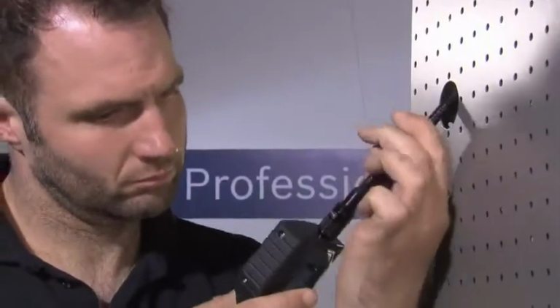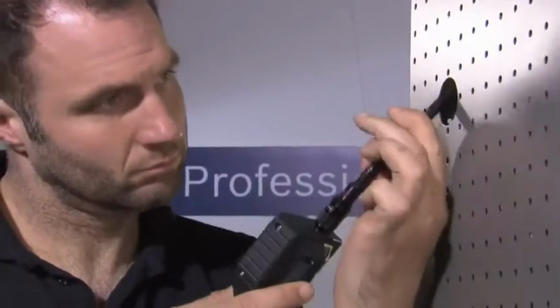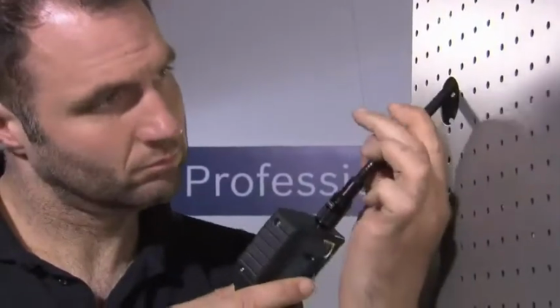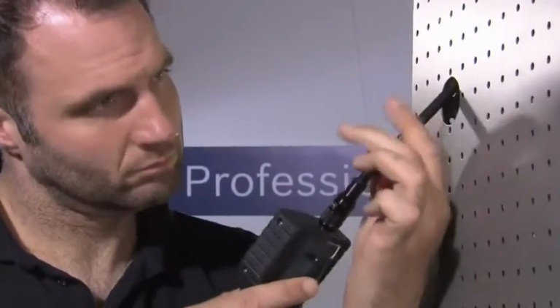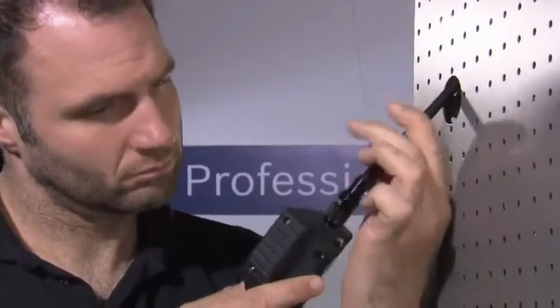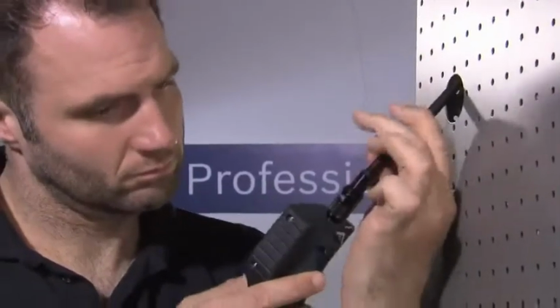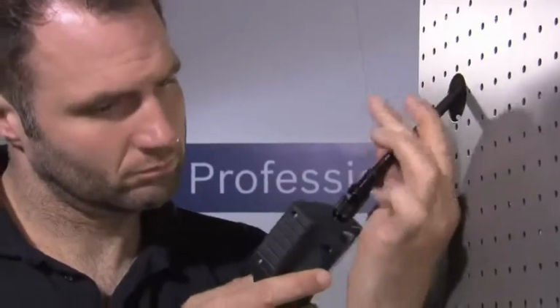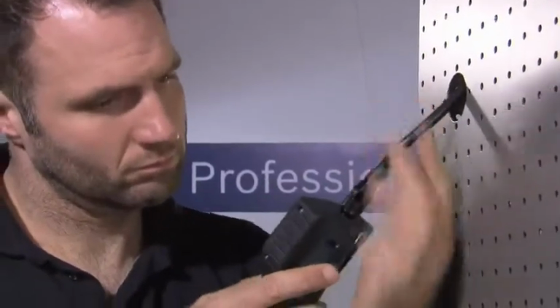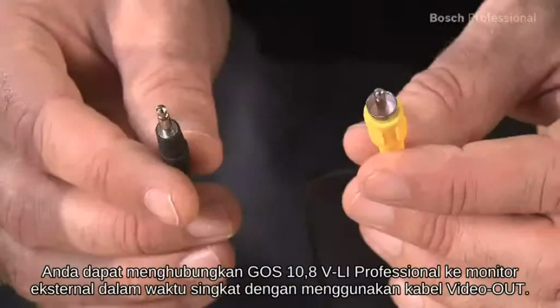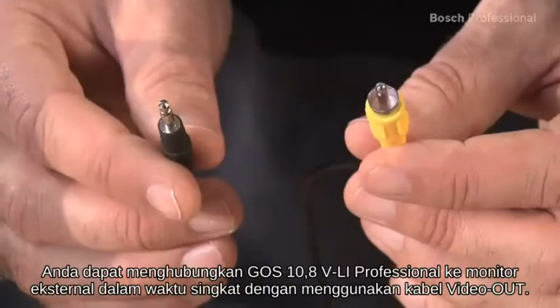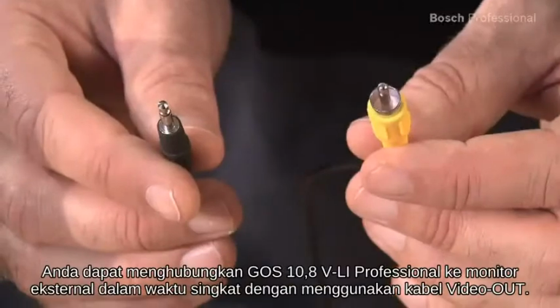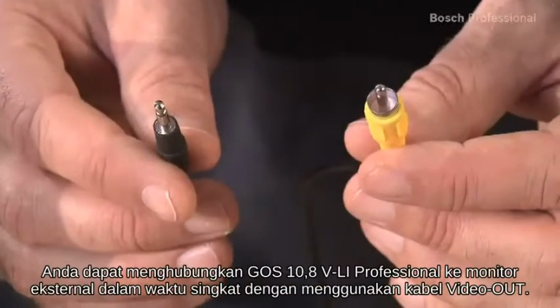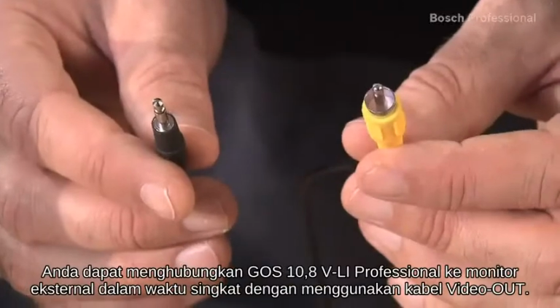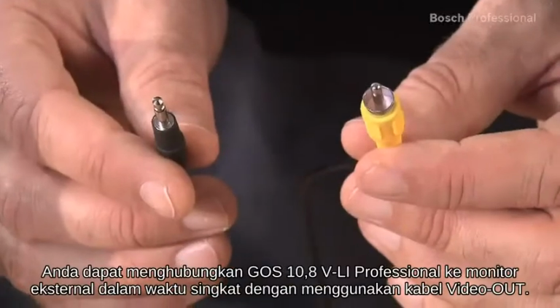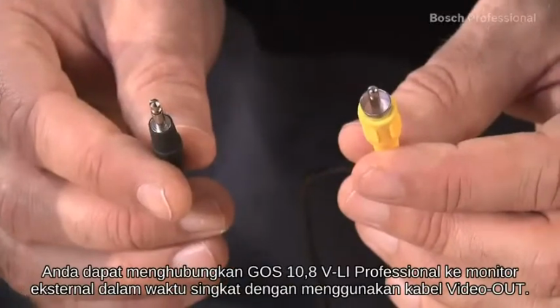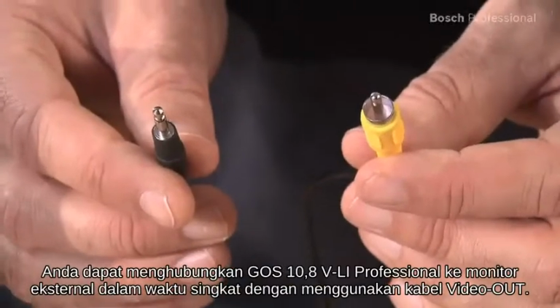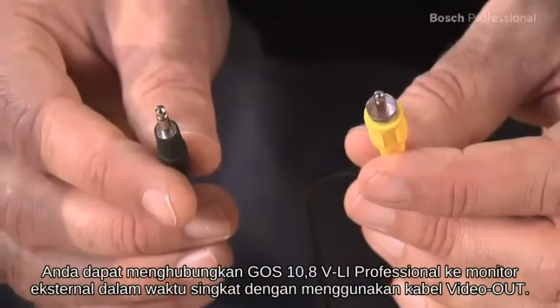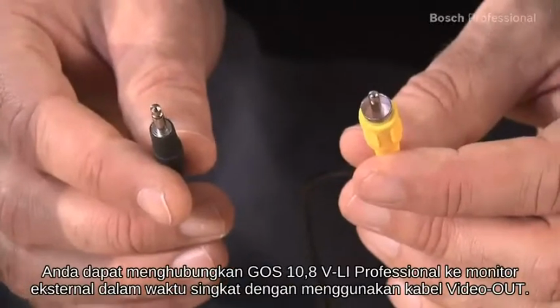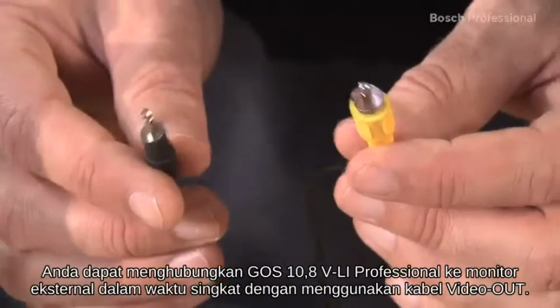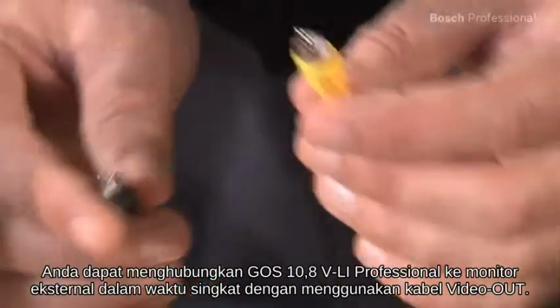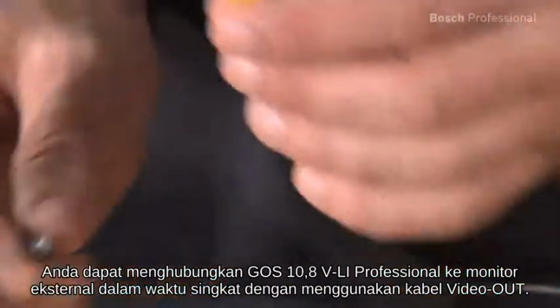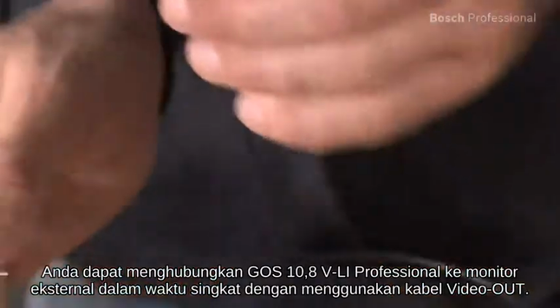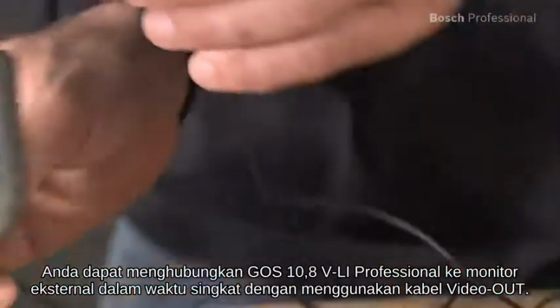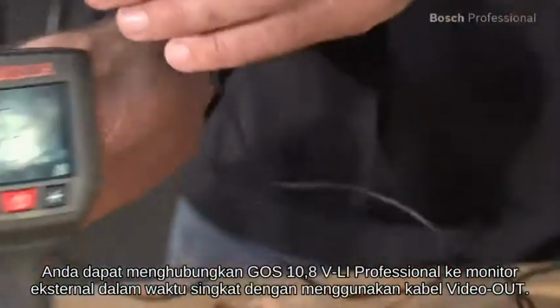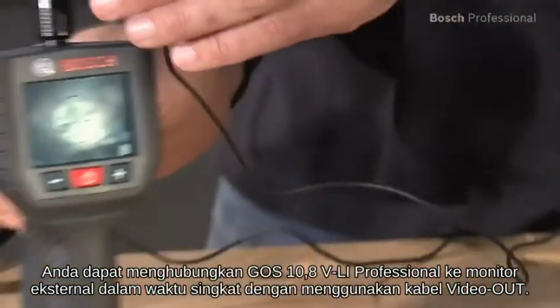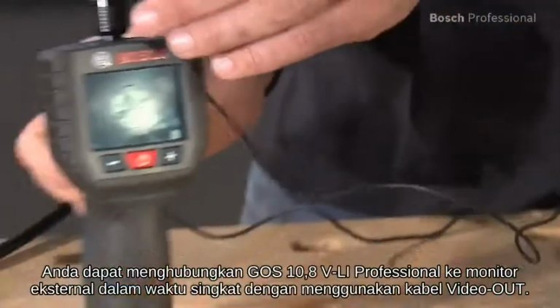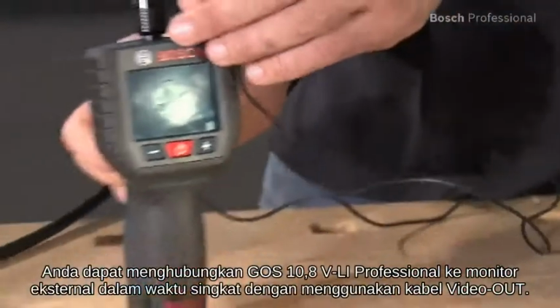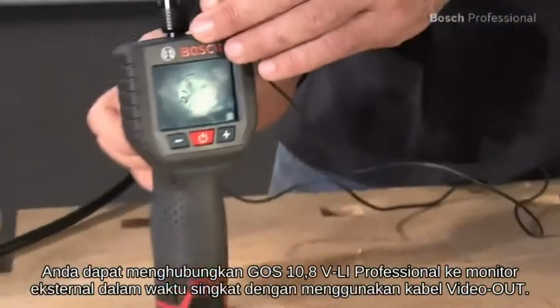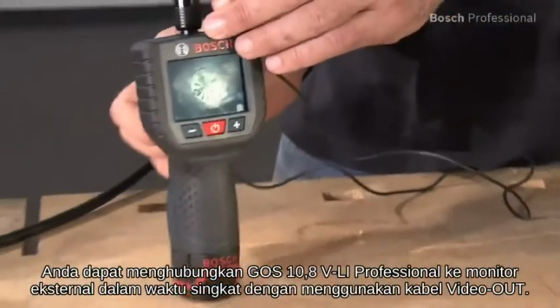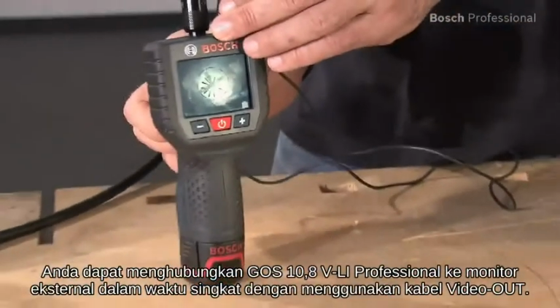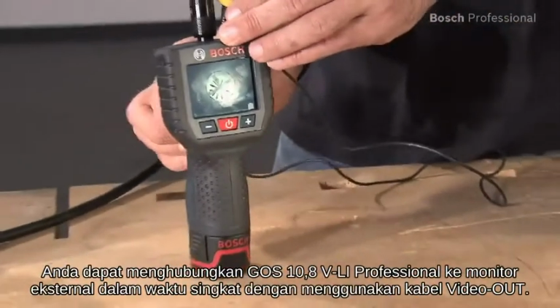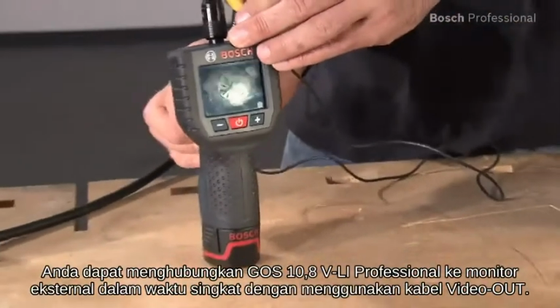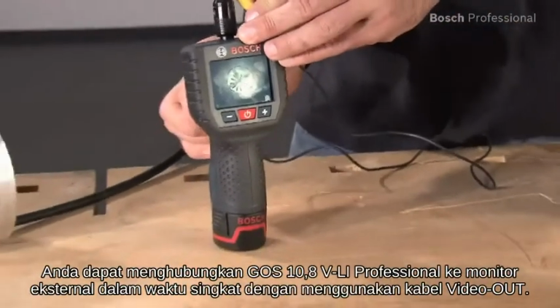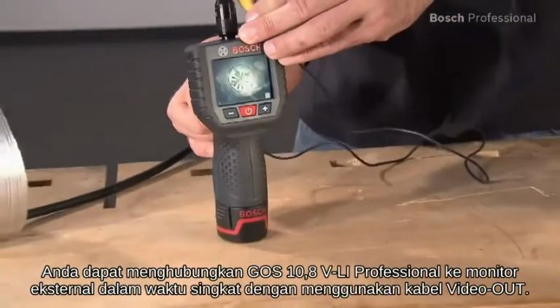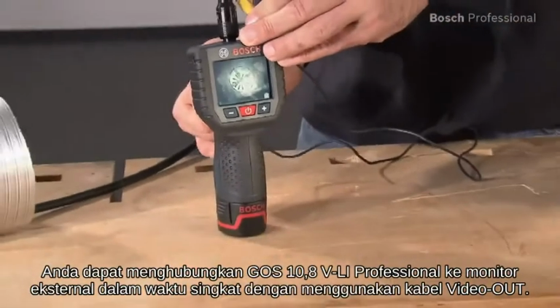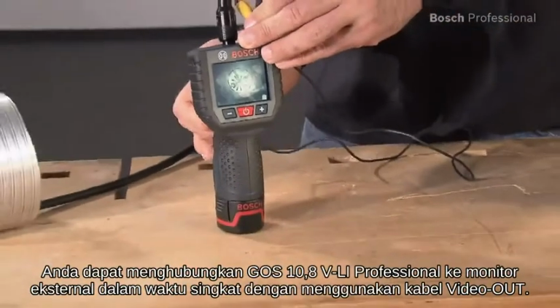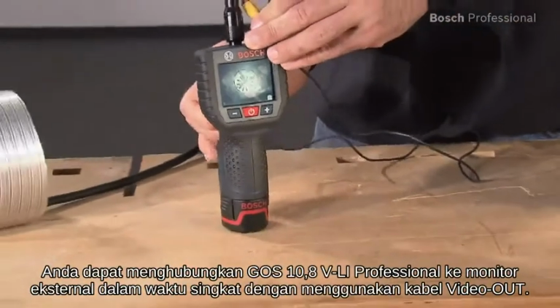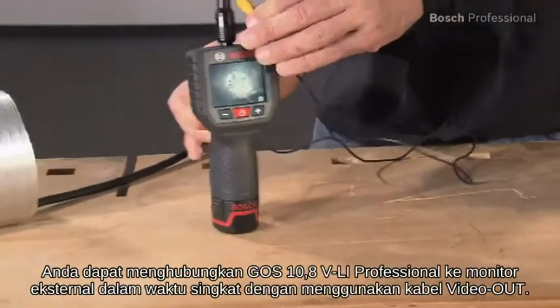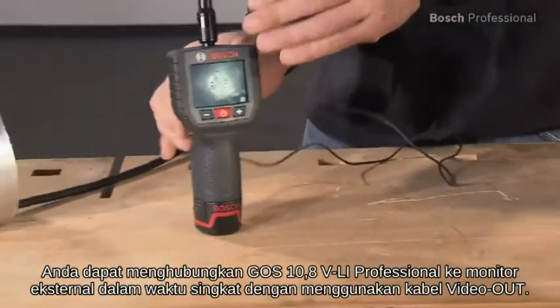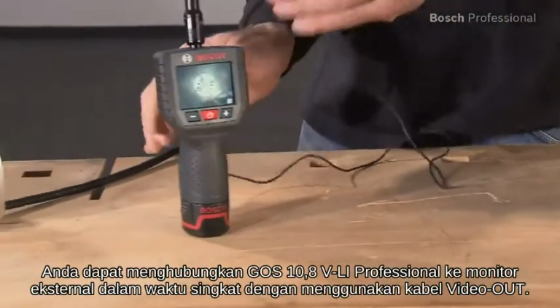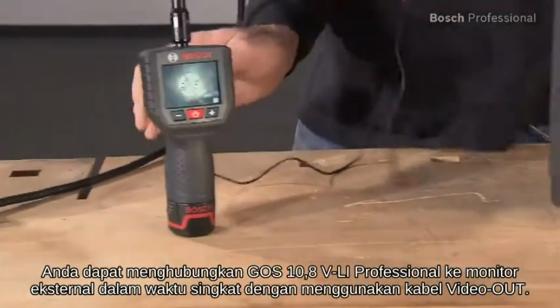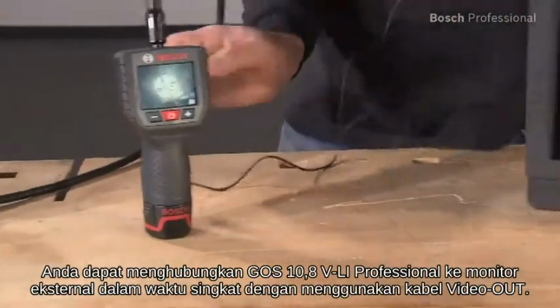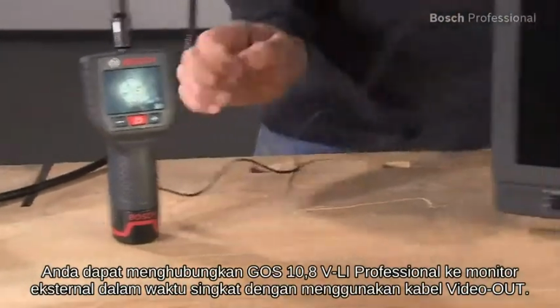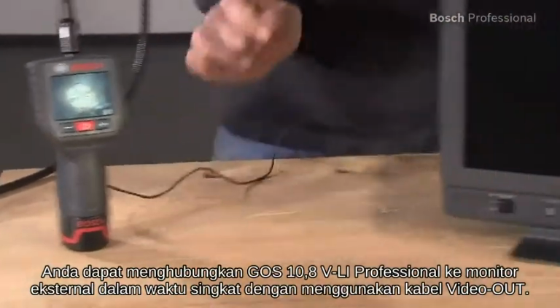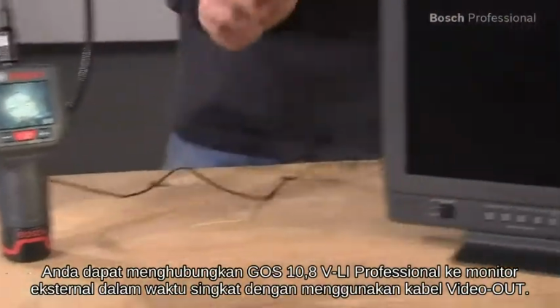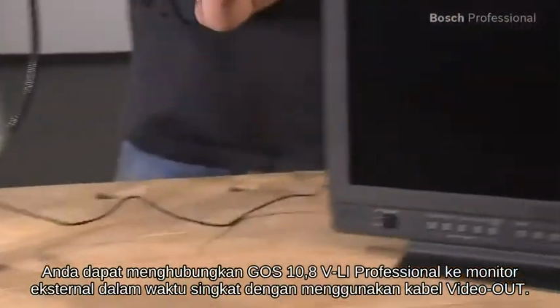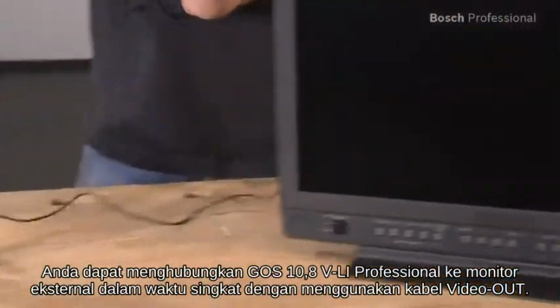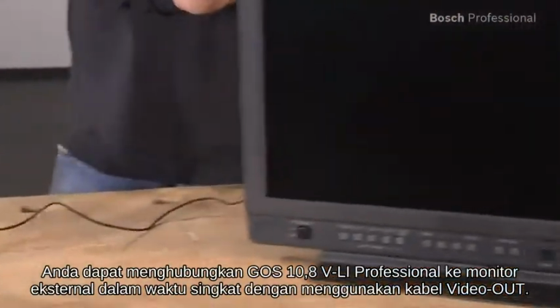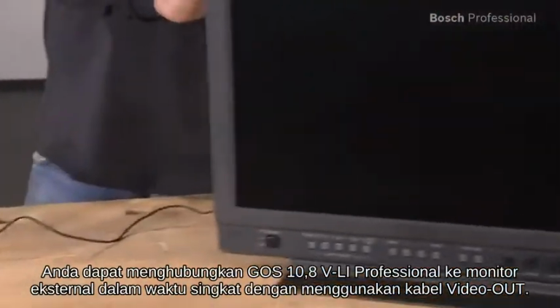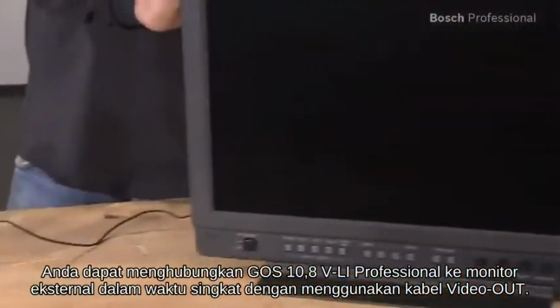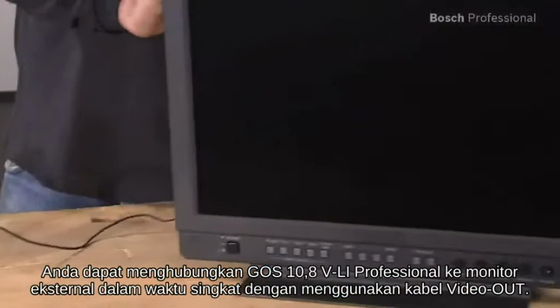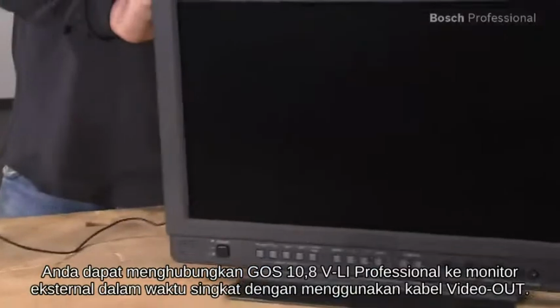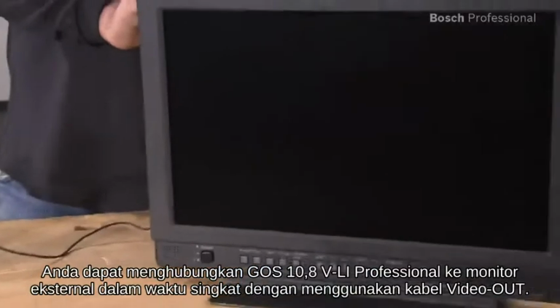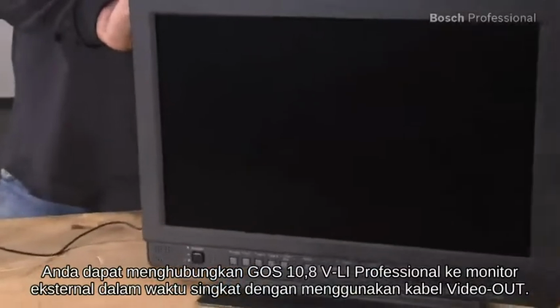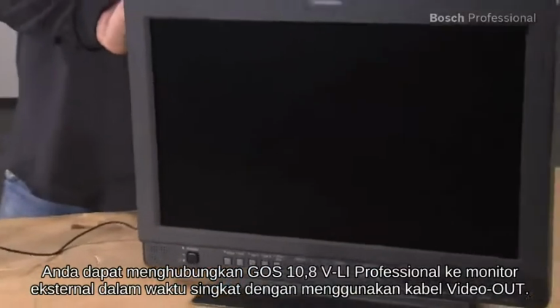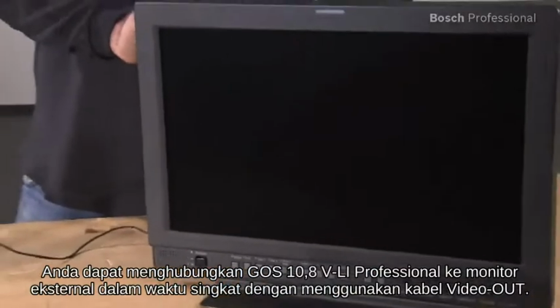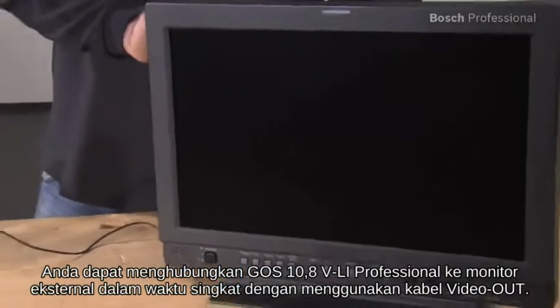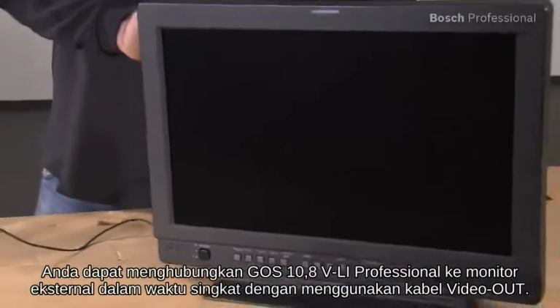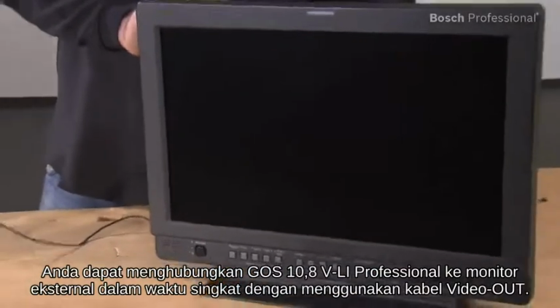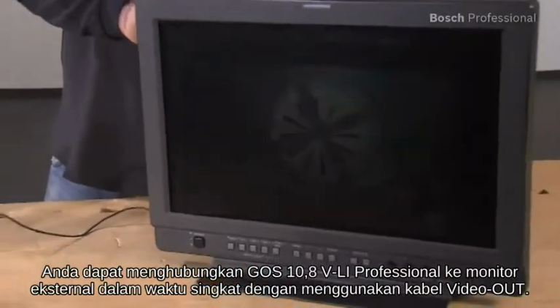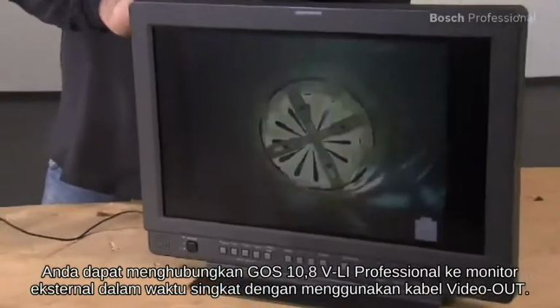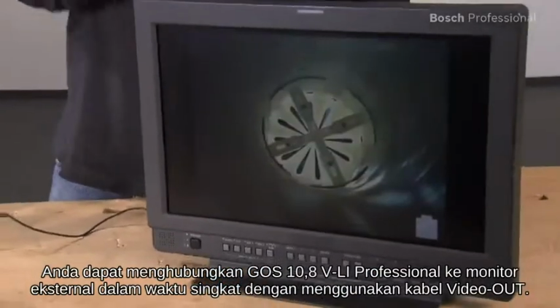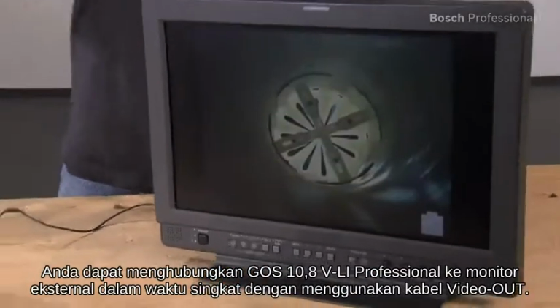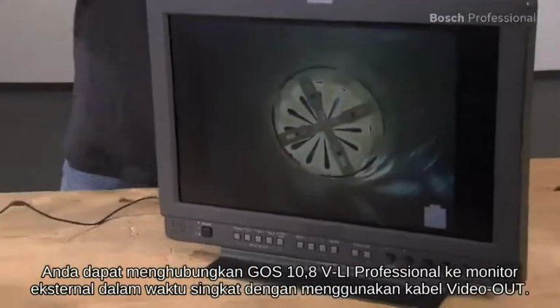You can connect the GOS 10.8 VLI Professional to external monitors in no time using the video out cable.